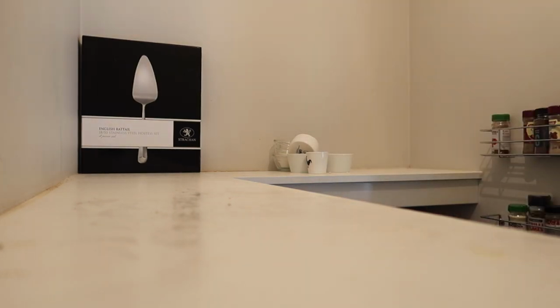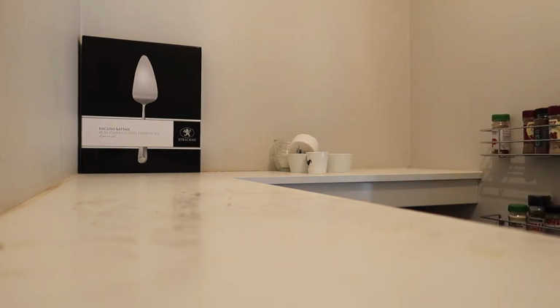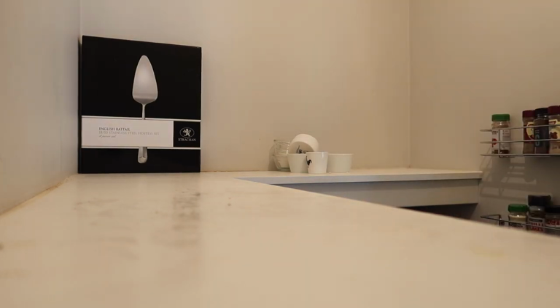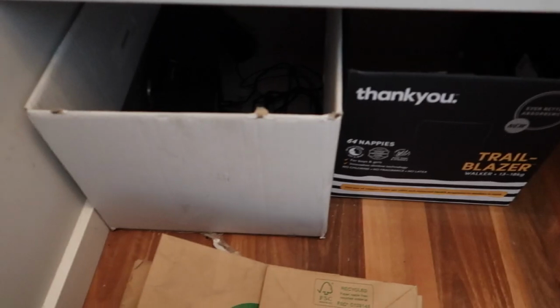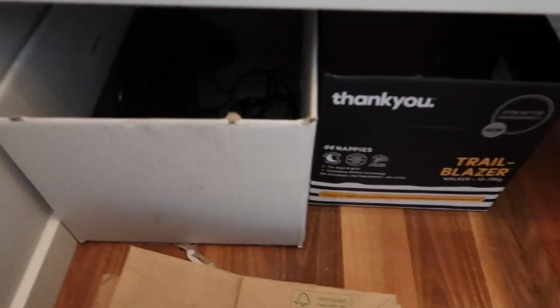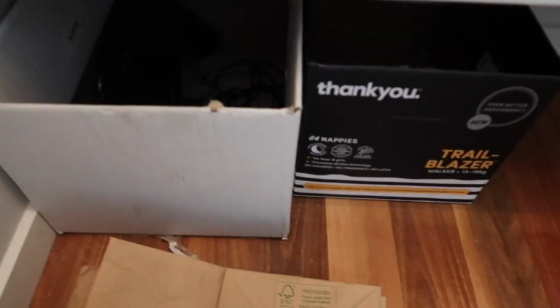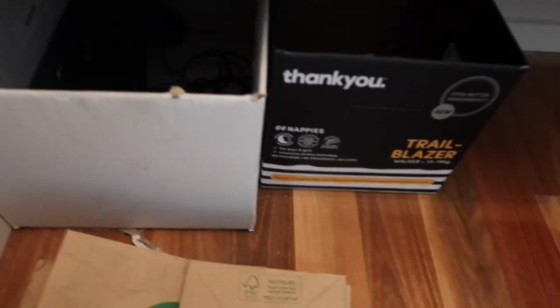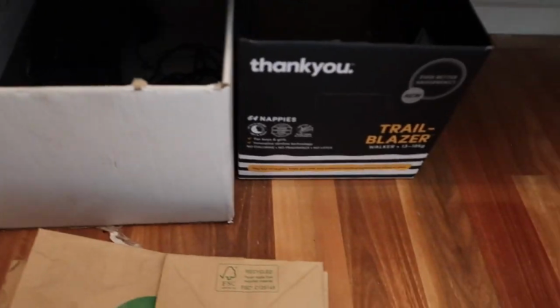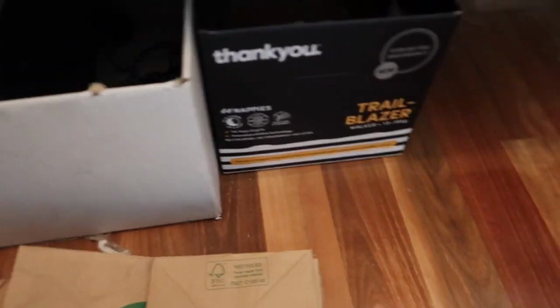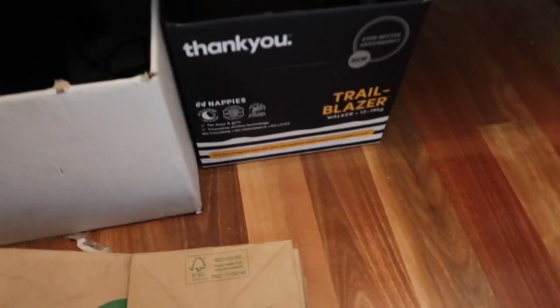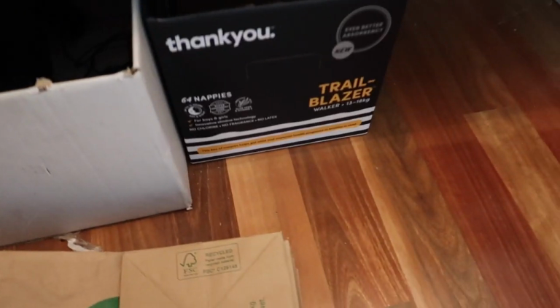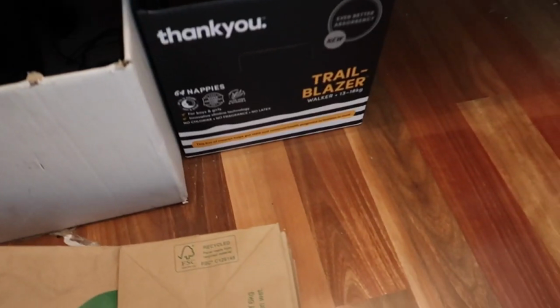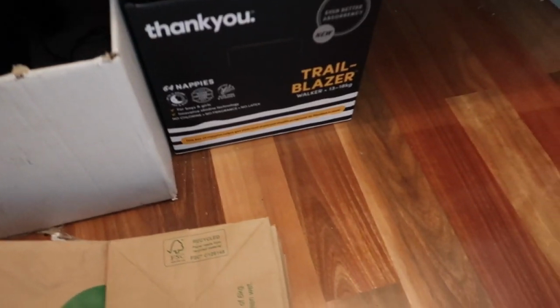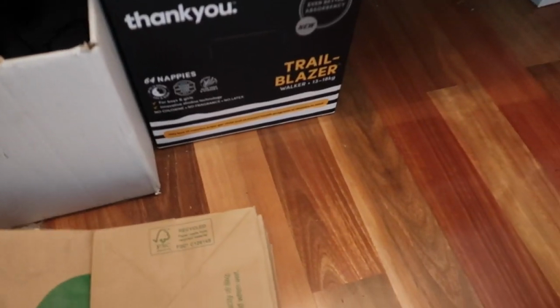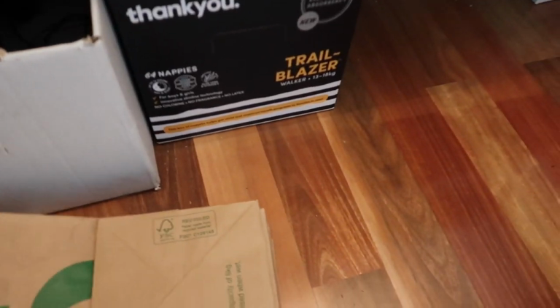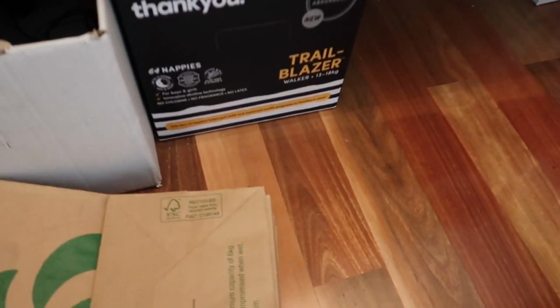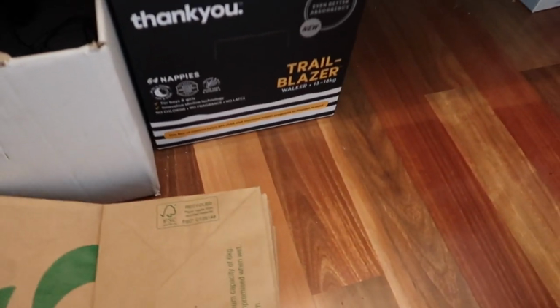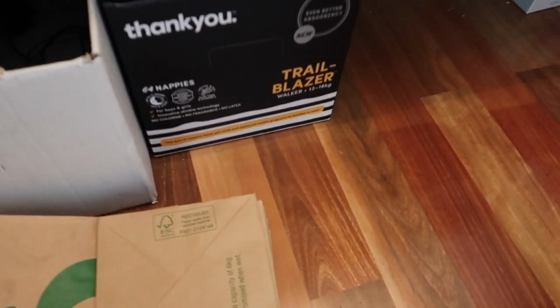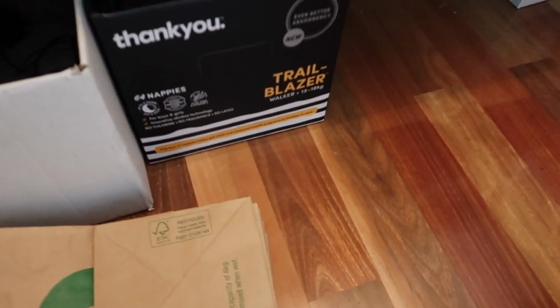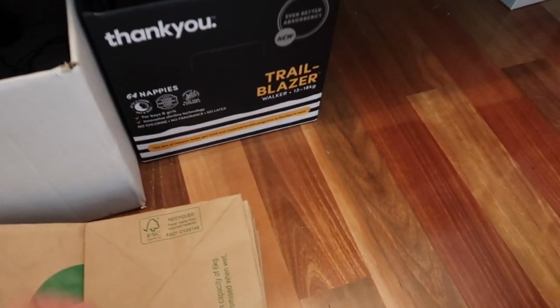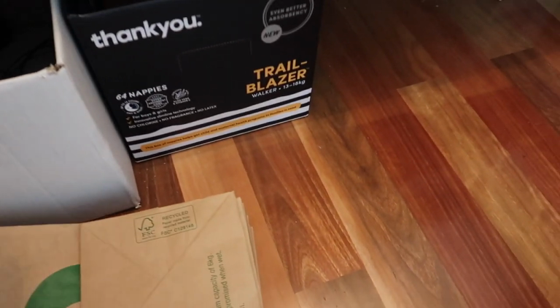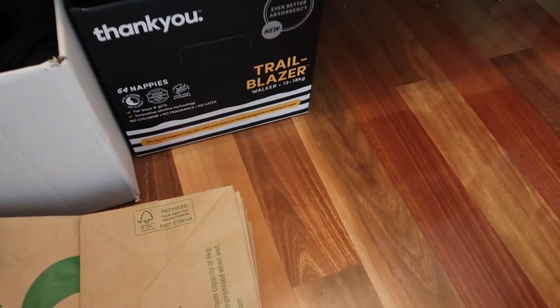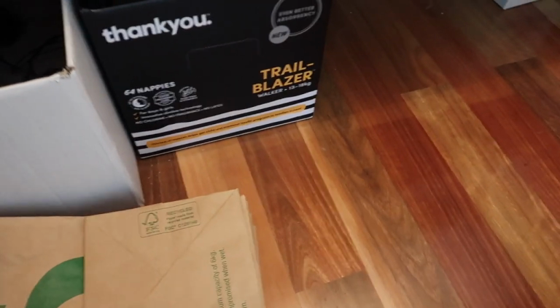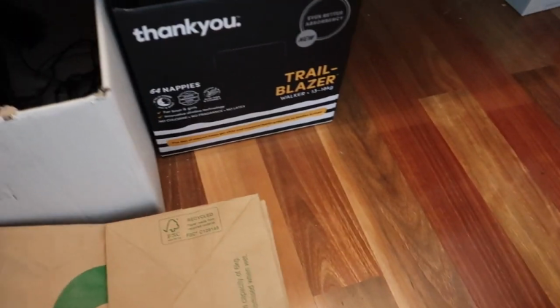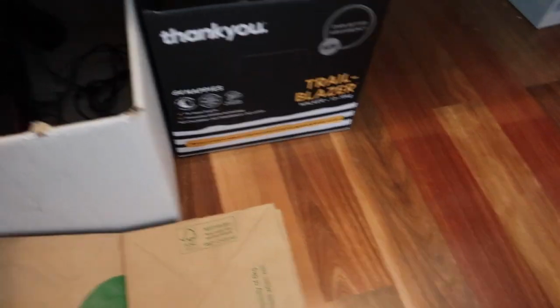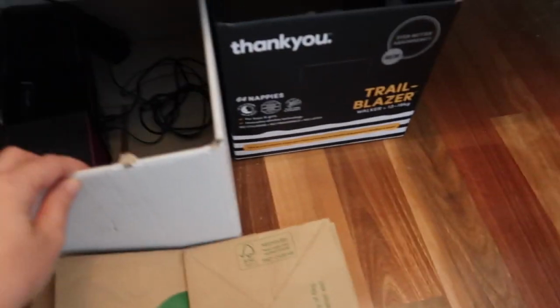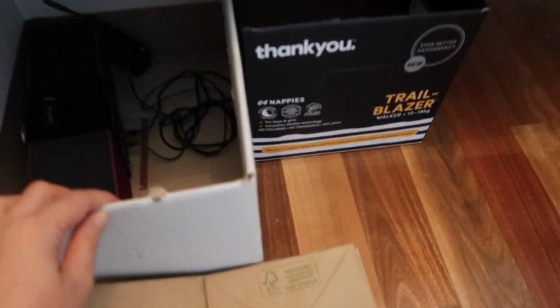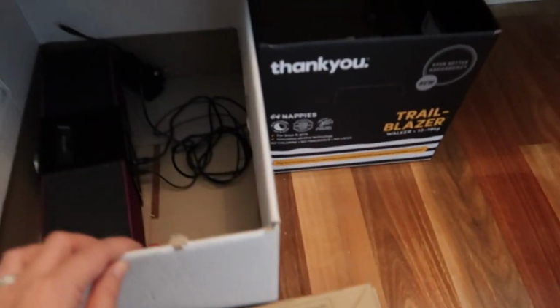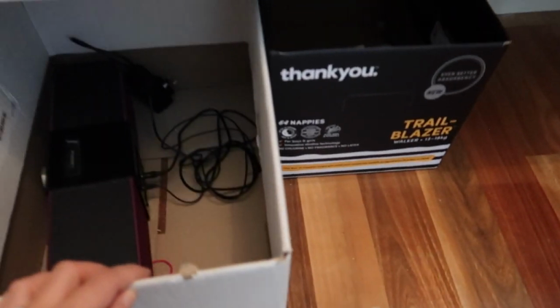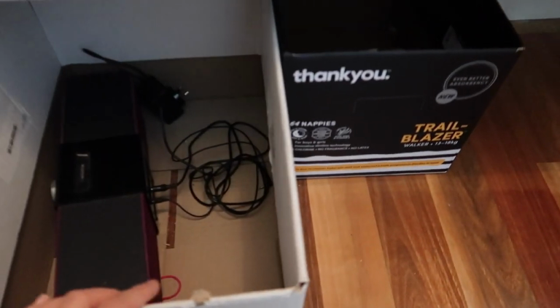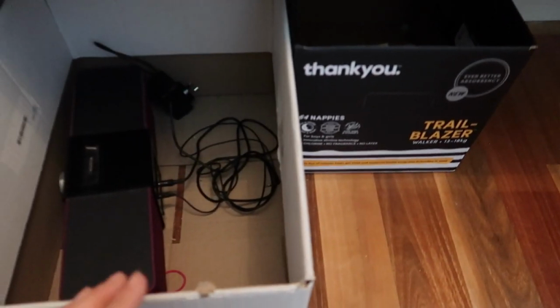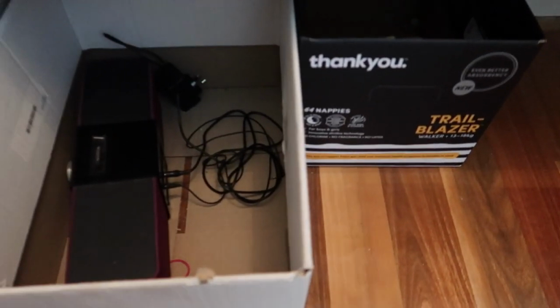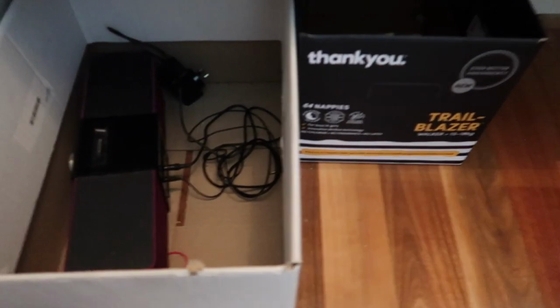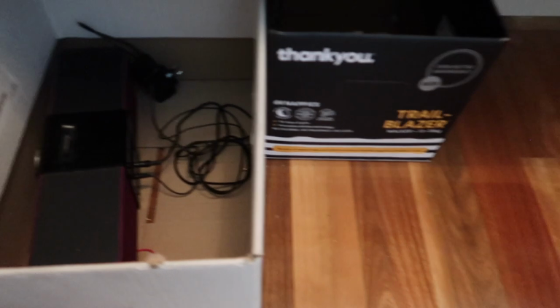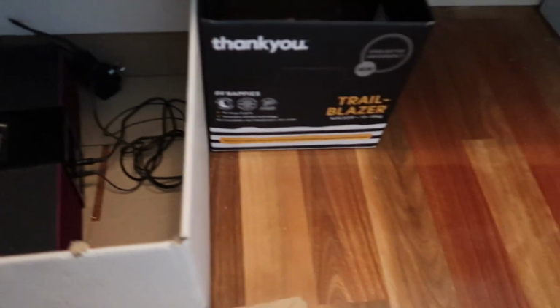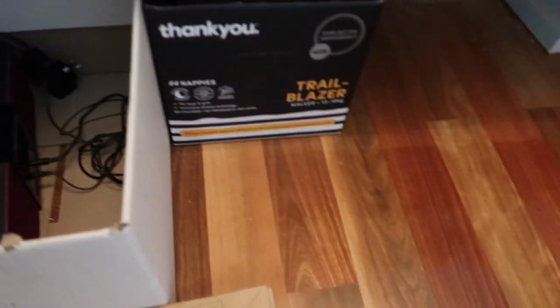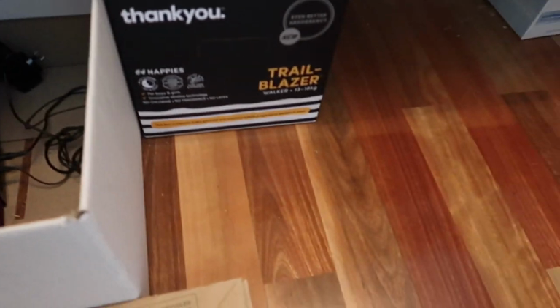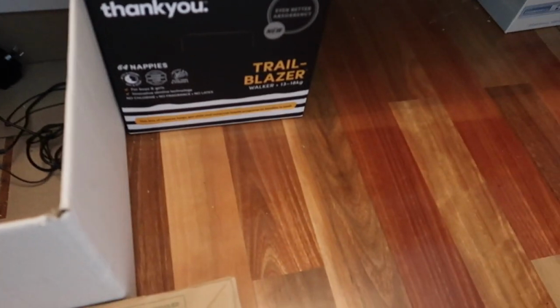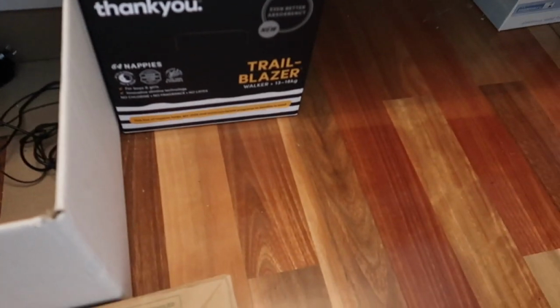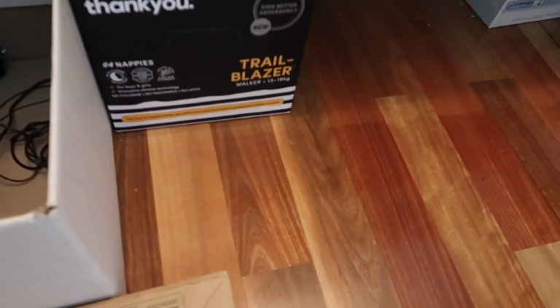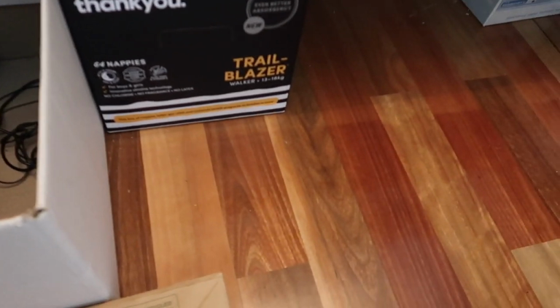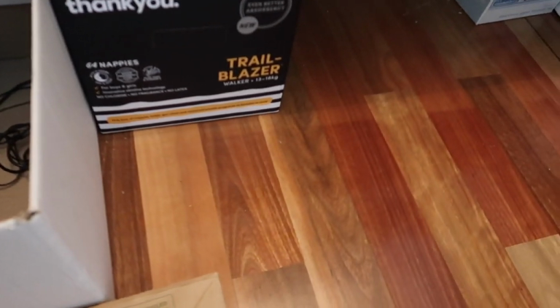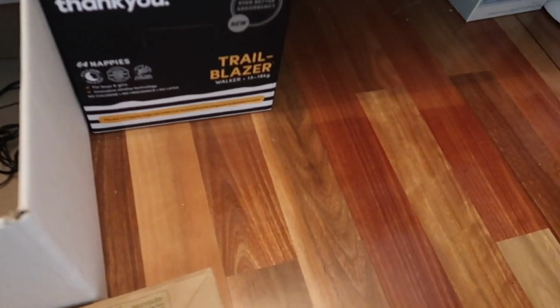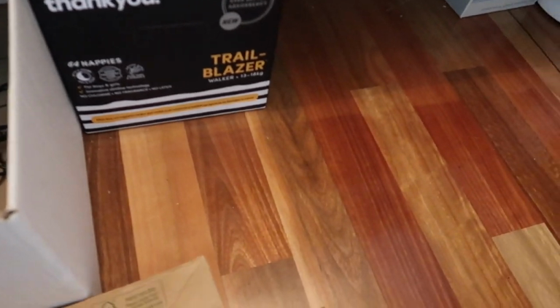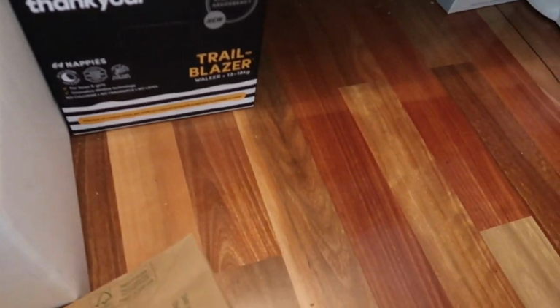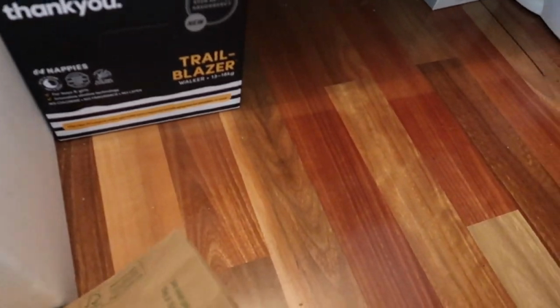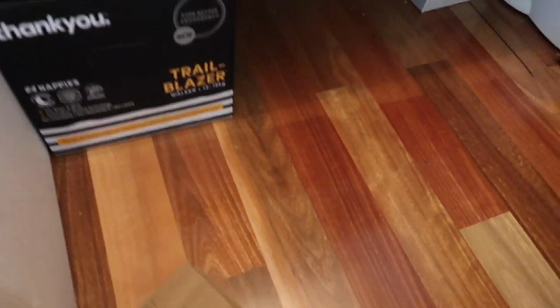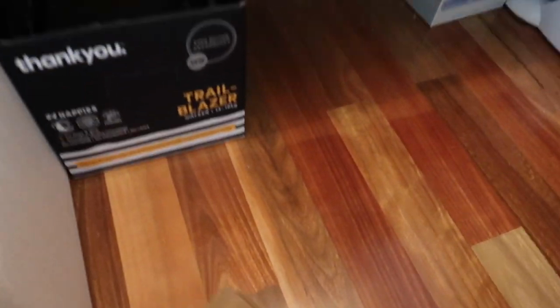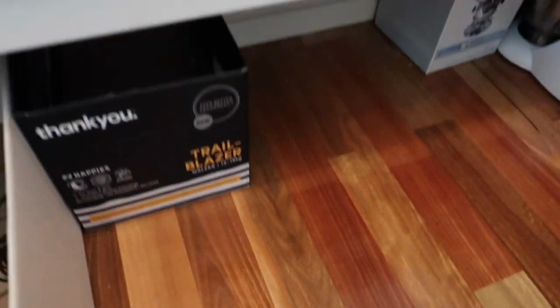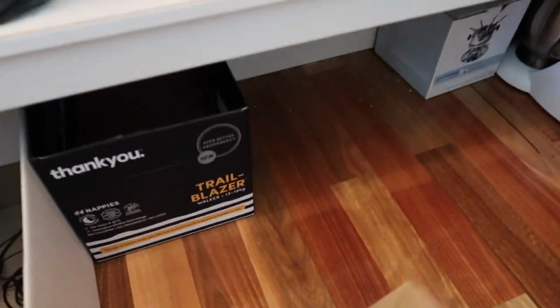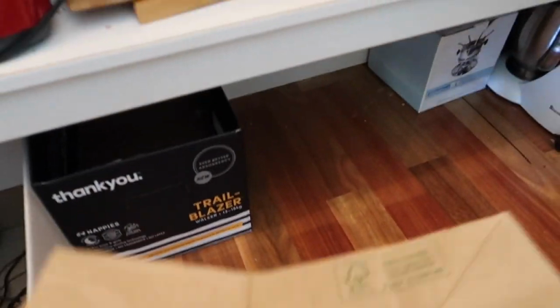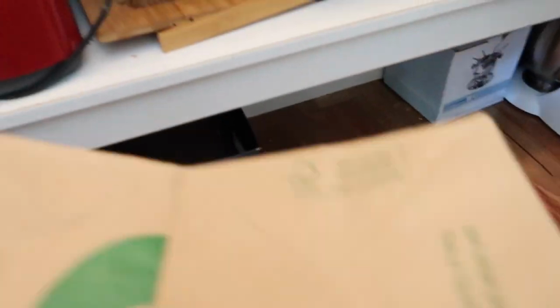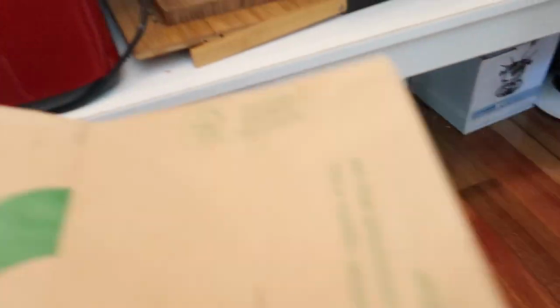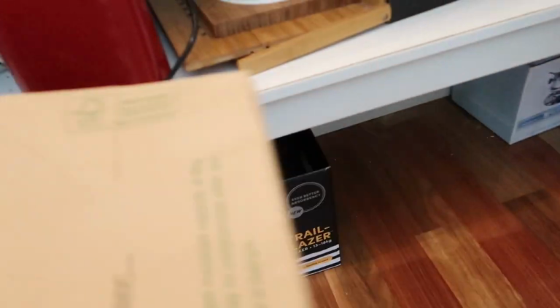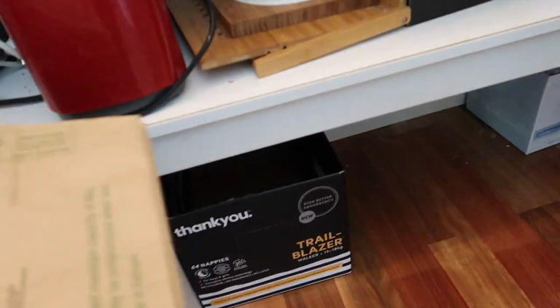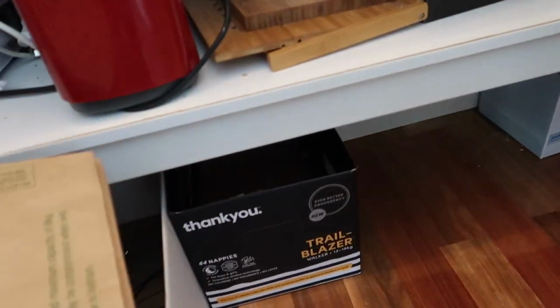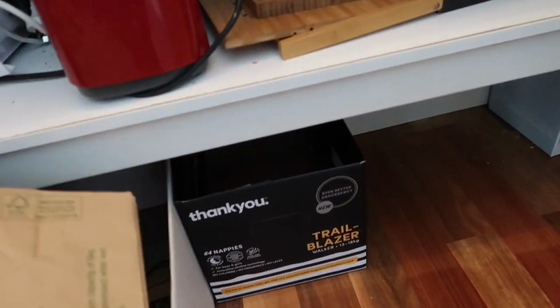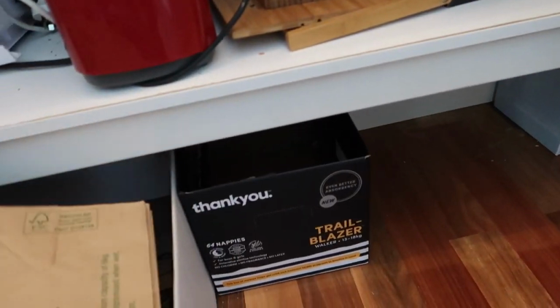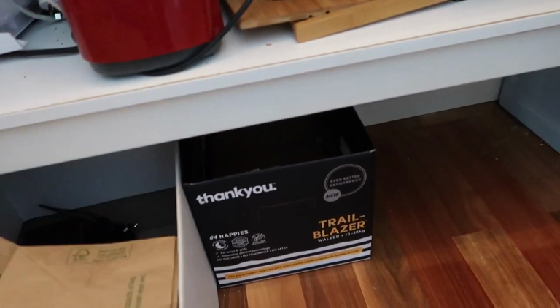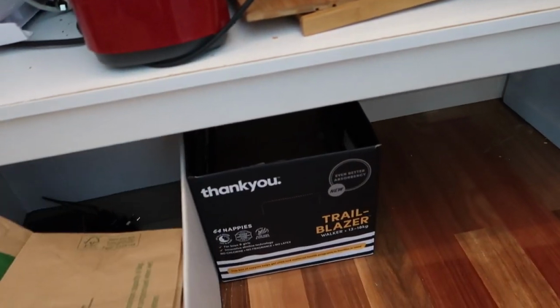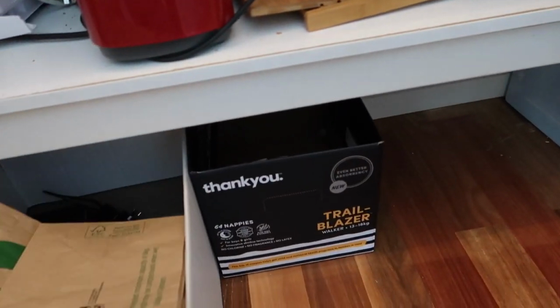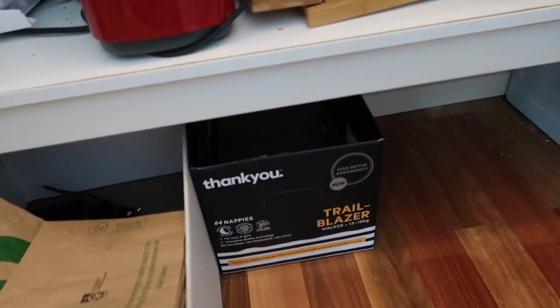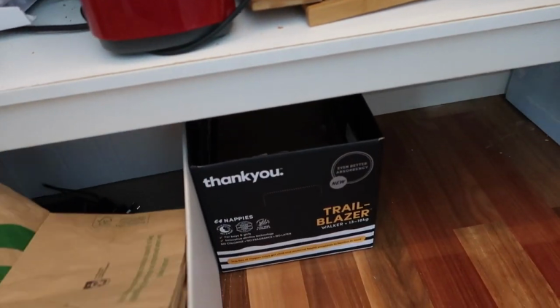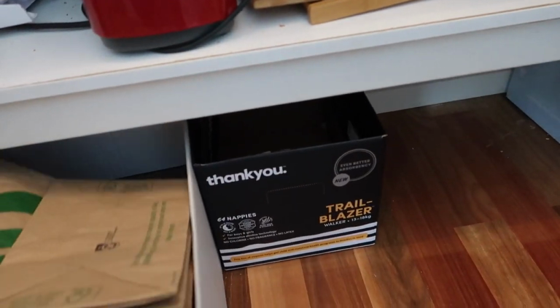These boxes down the bottom are not aesthetically pleasing but they're practical — each child has their own box that they put their bag in.